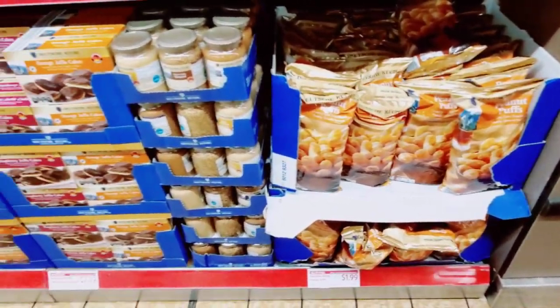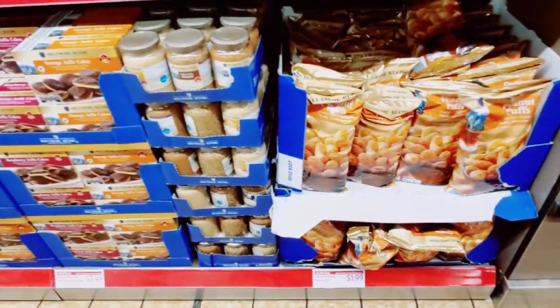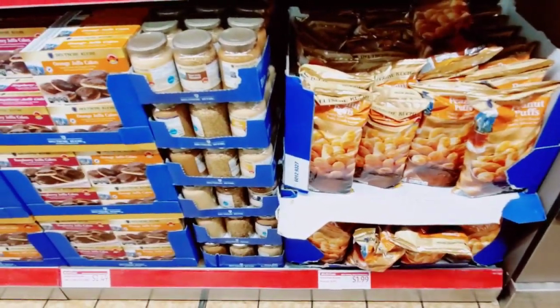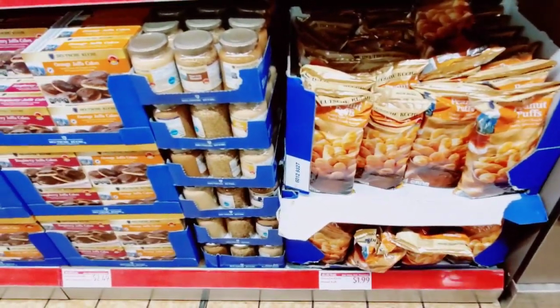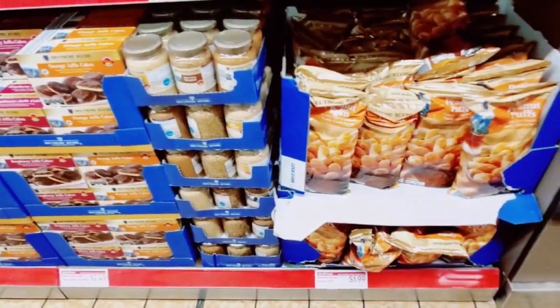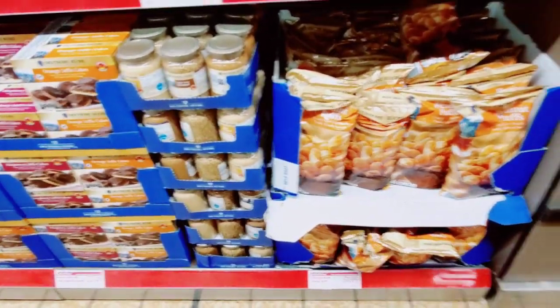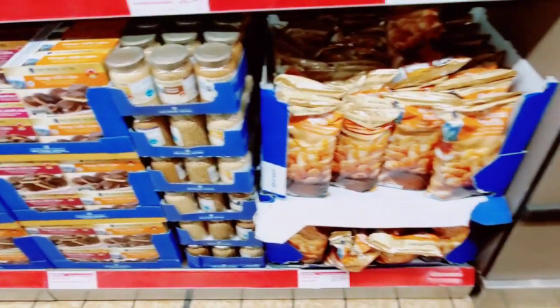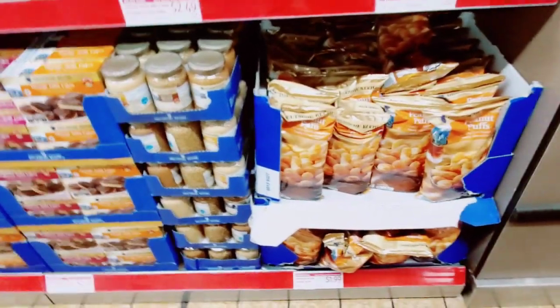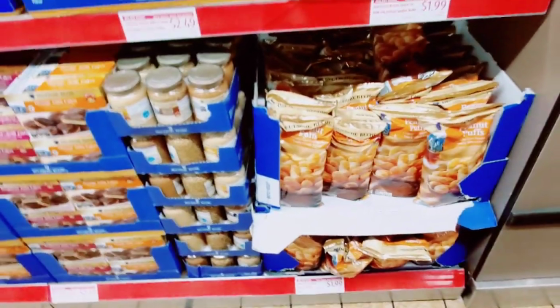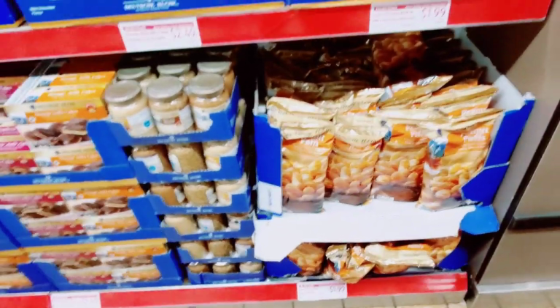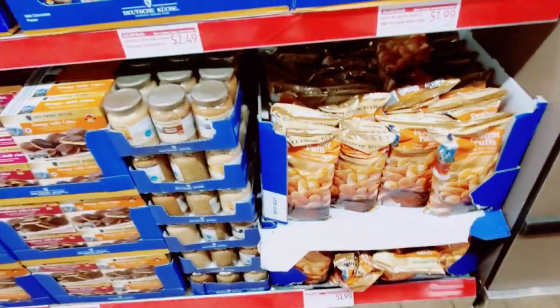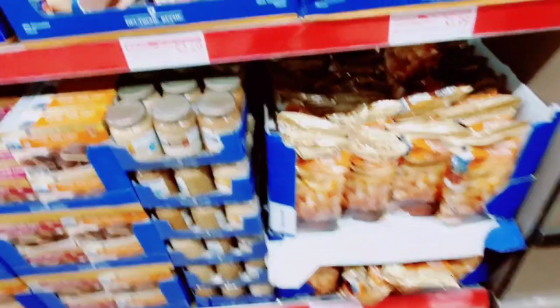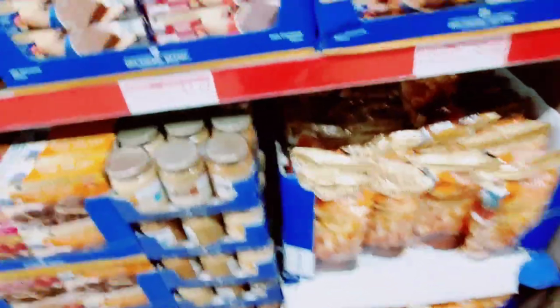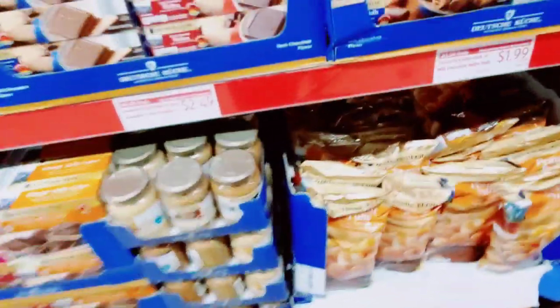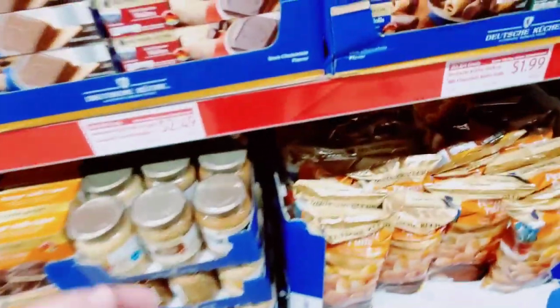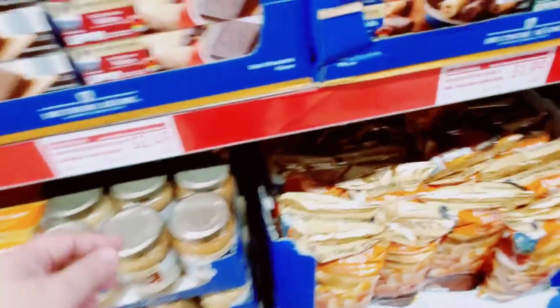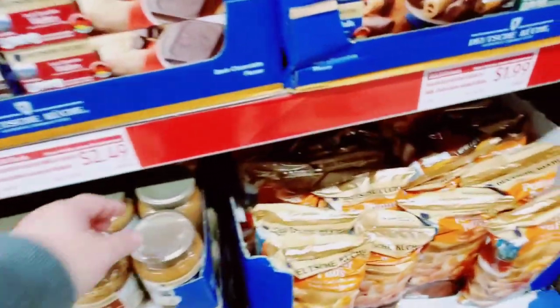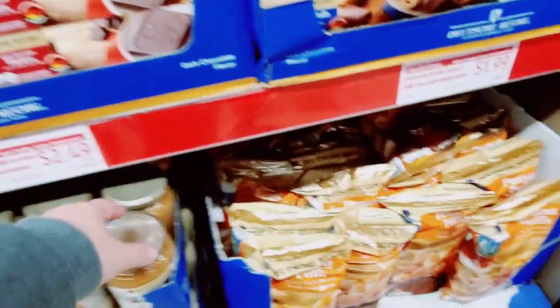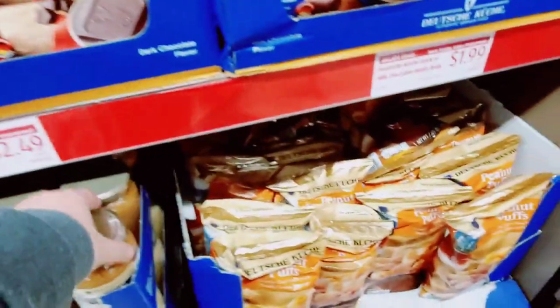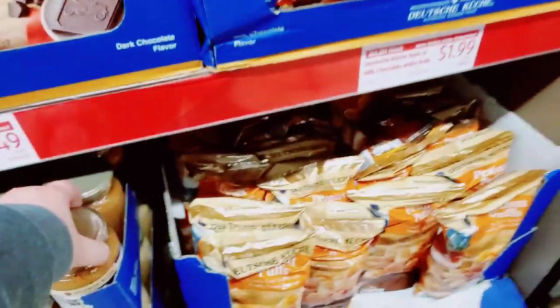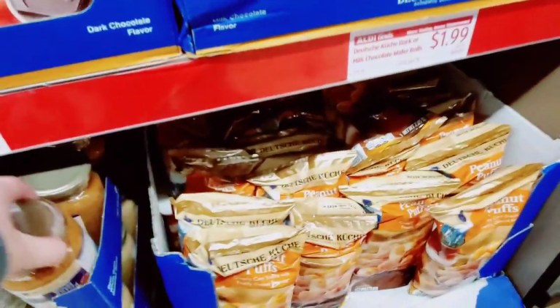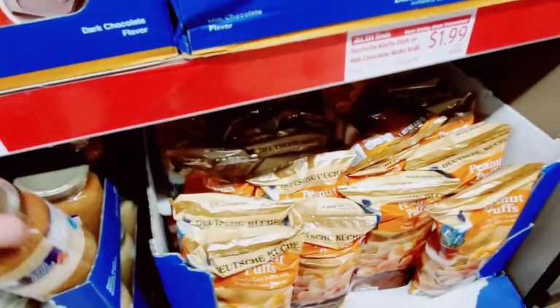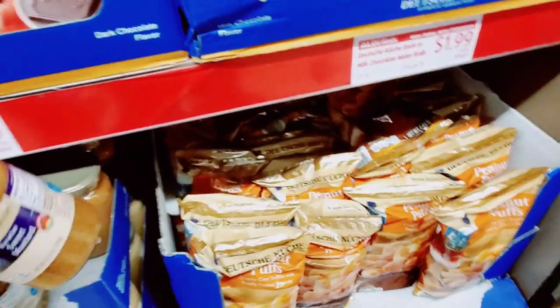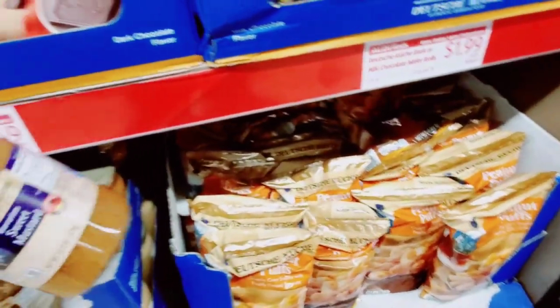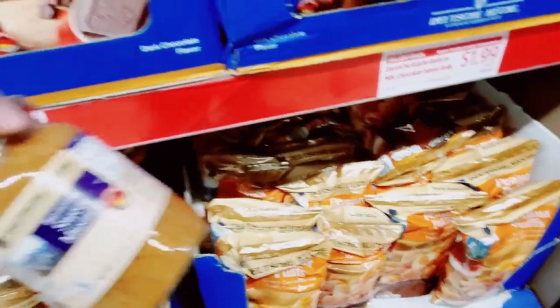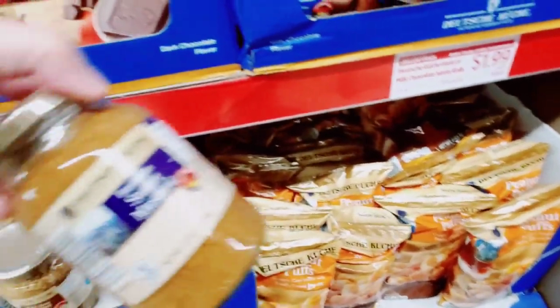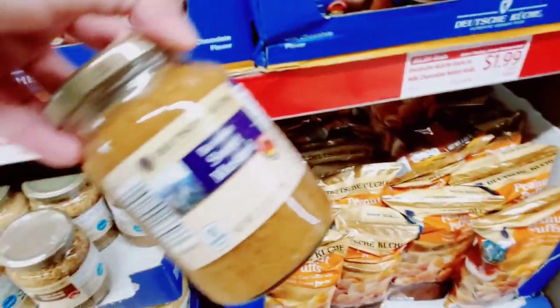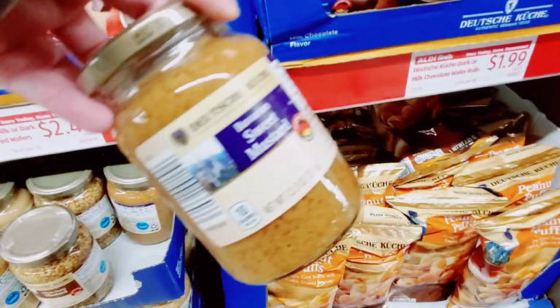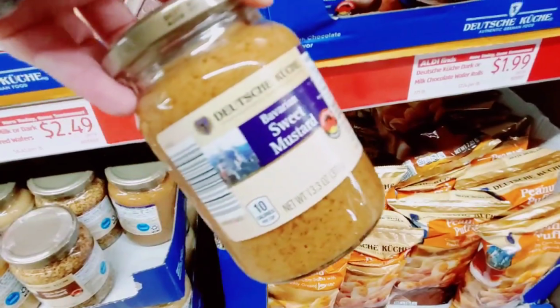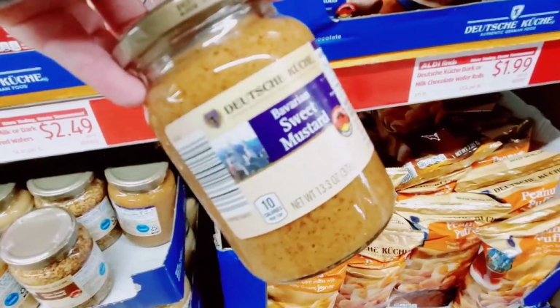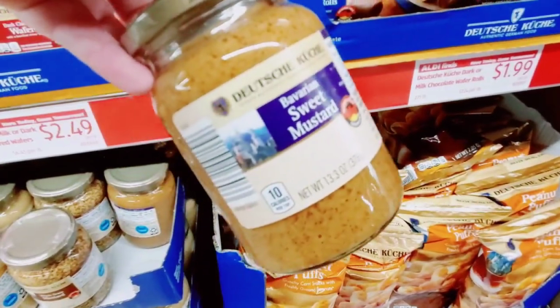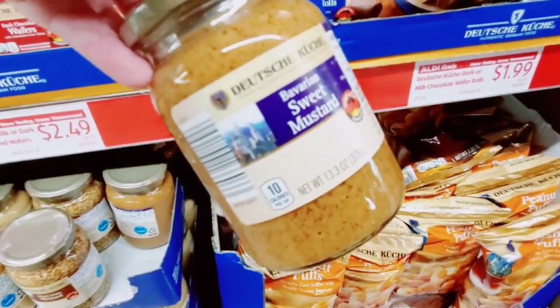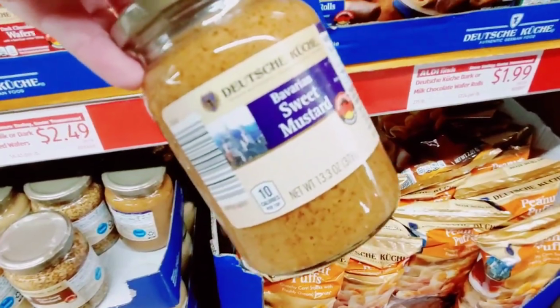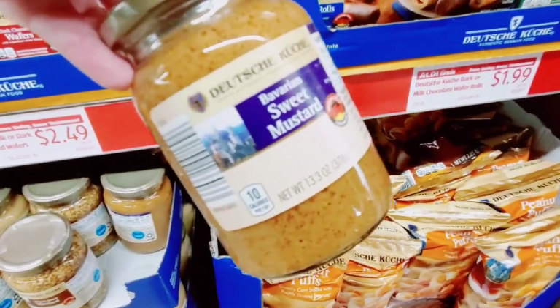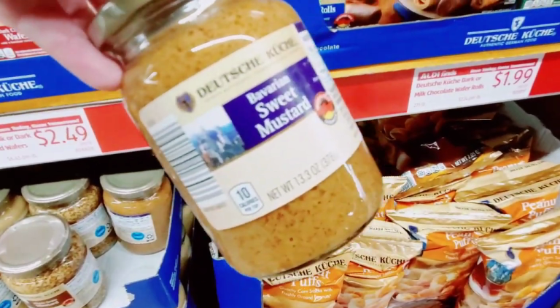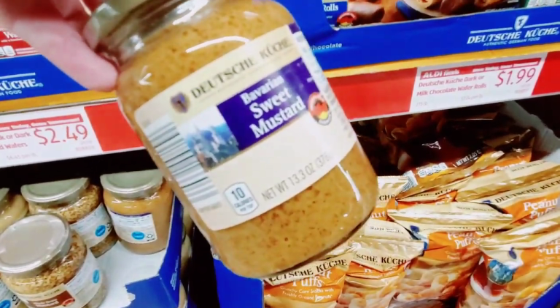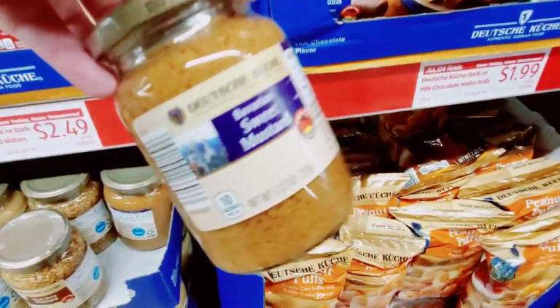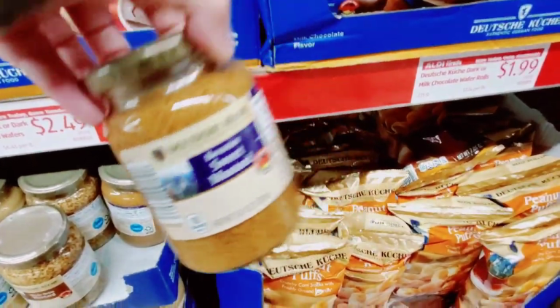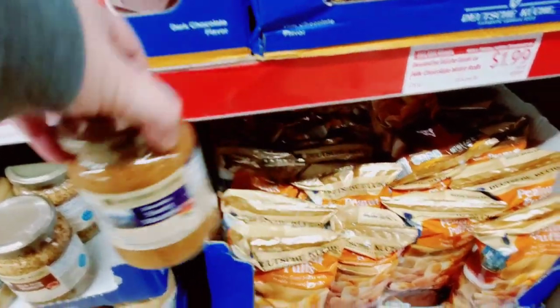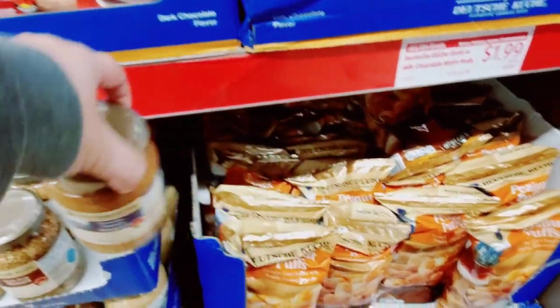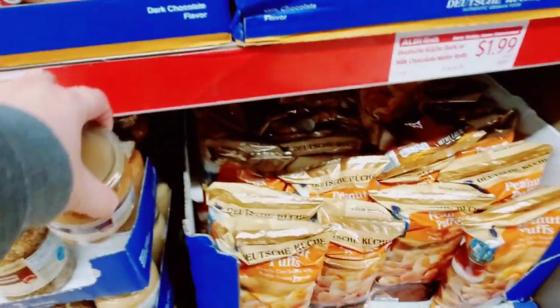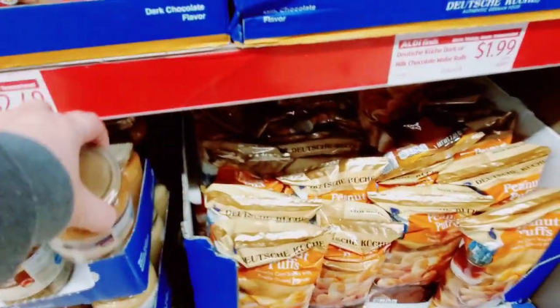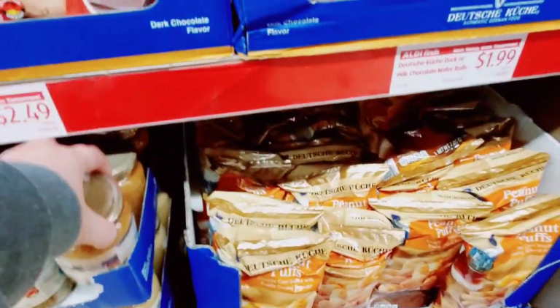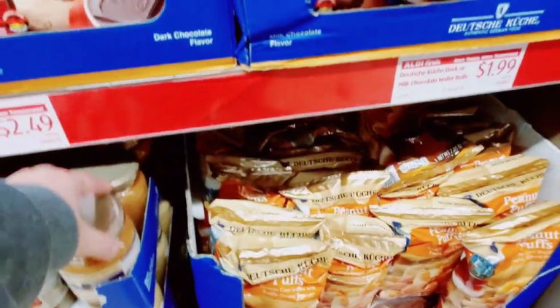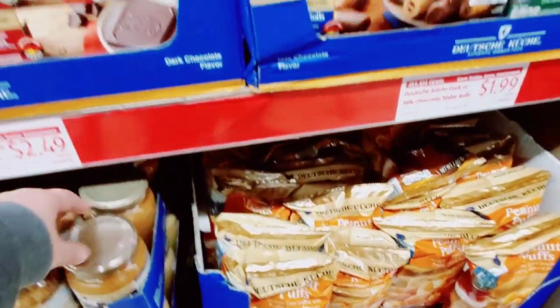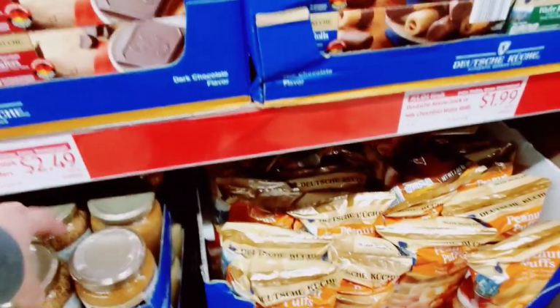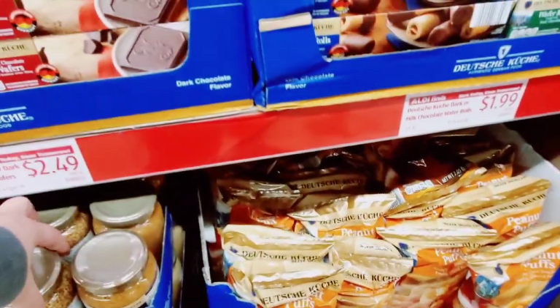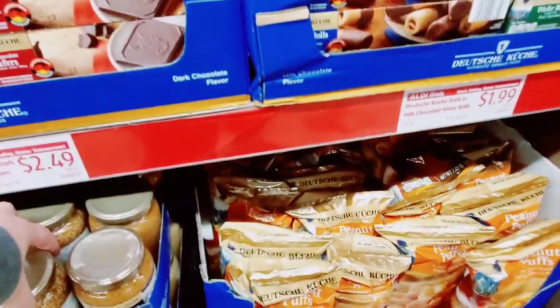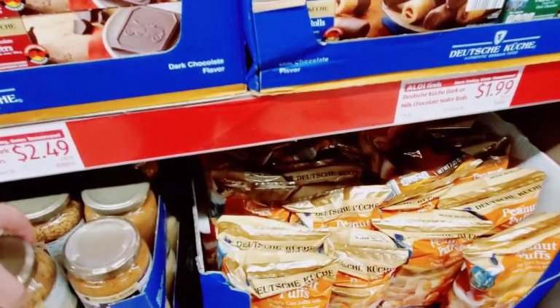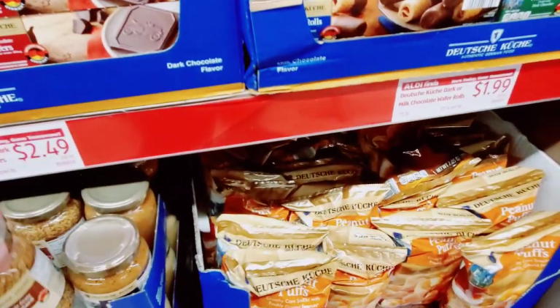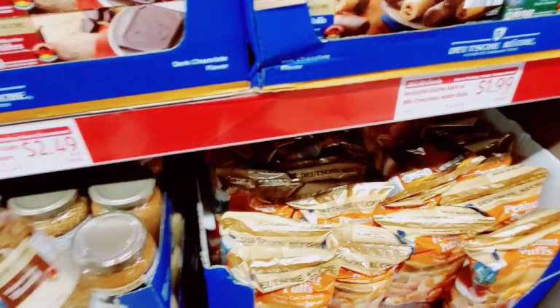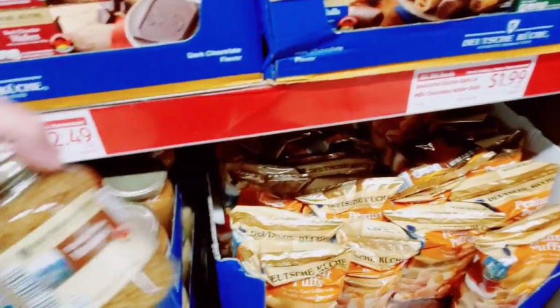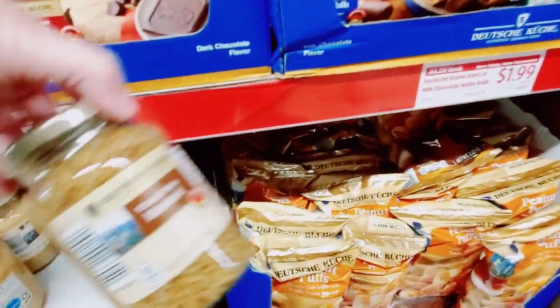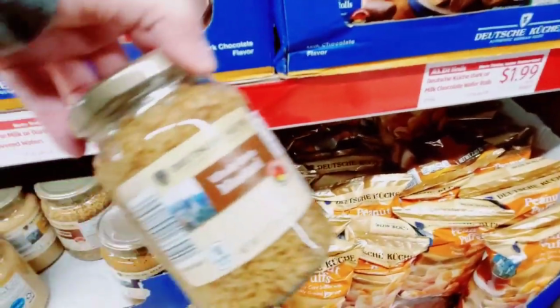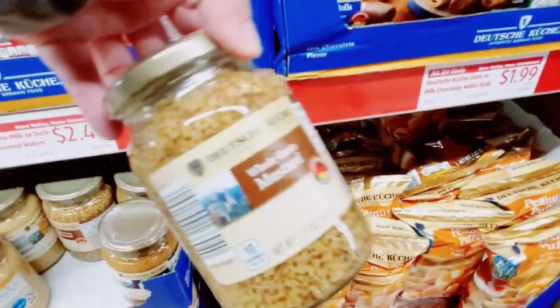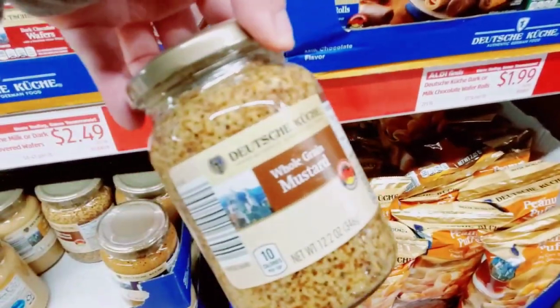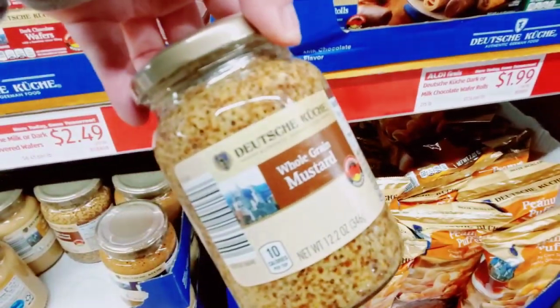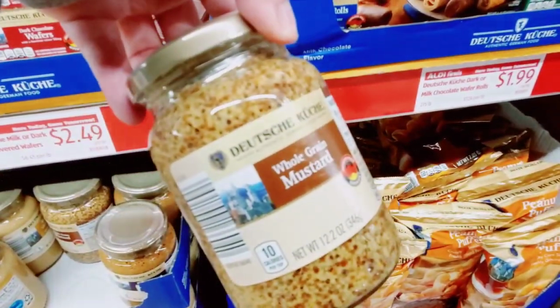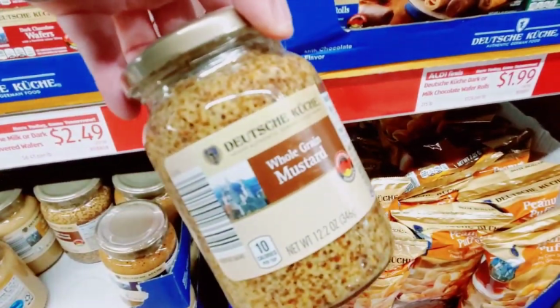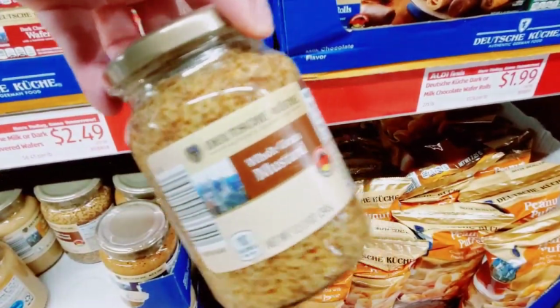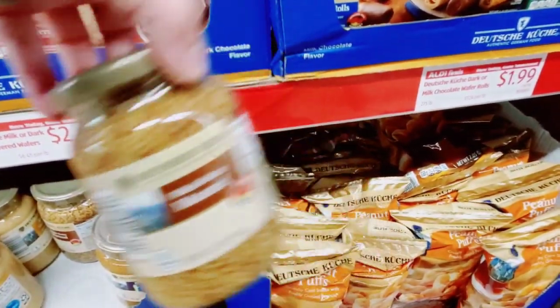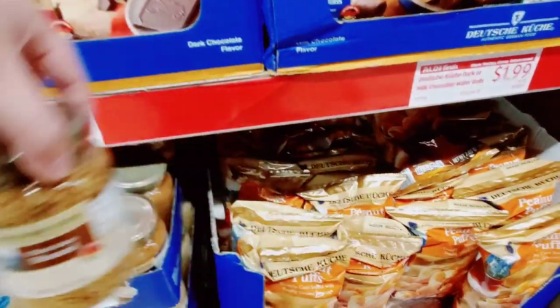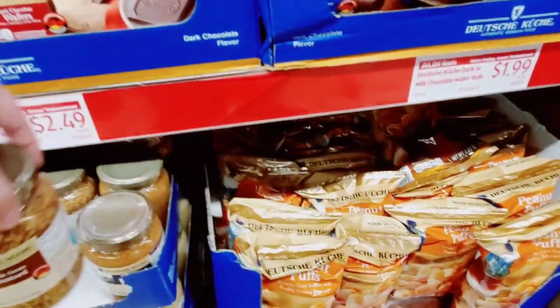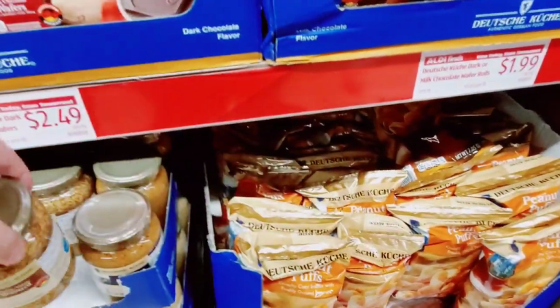And here's the yummy mustards — sweet mustard, whole grain mustard.